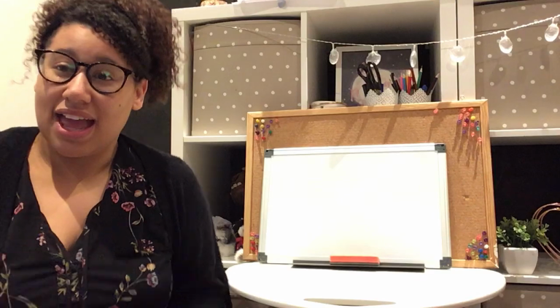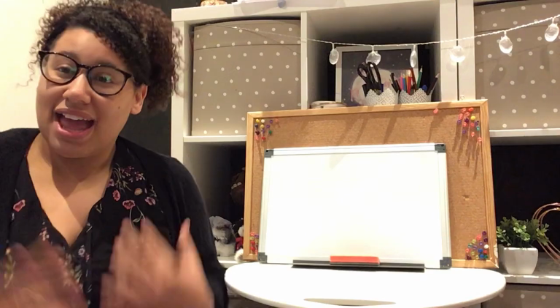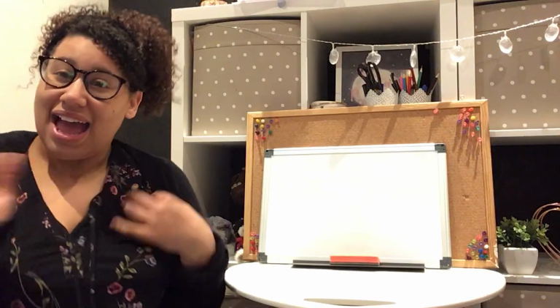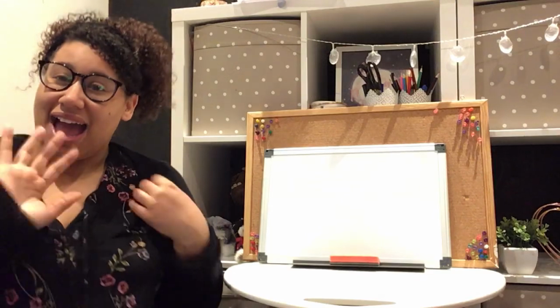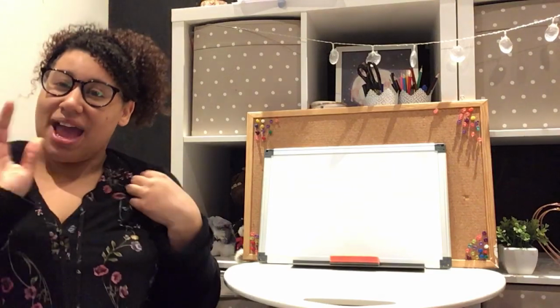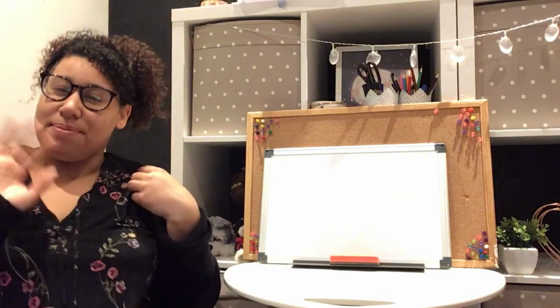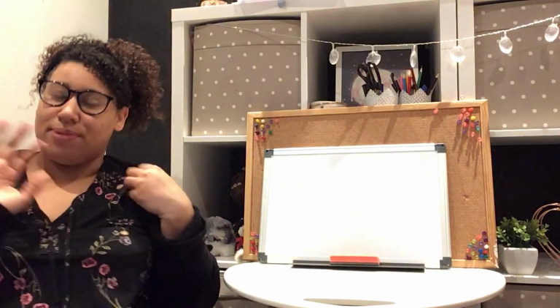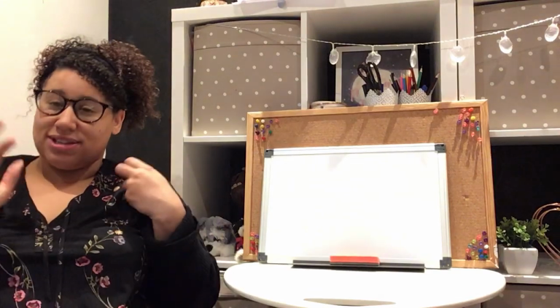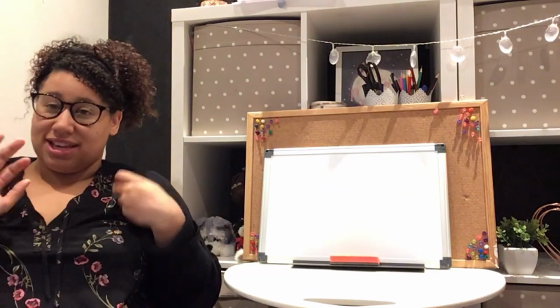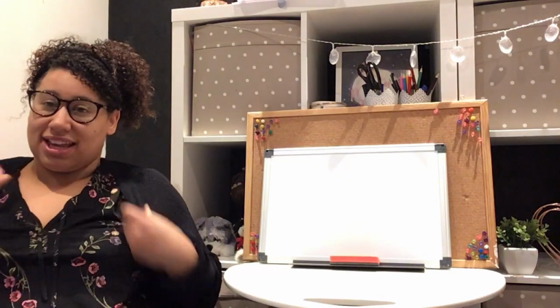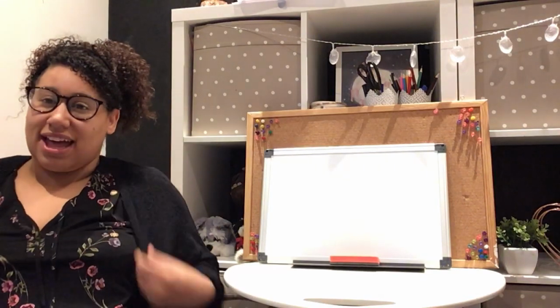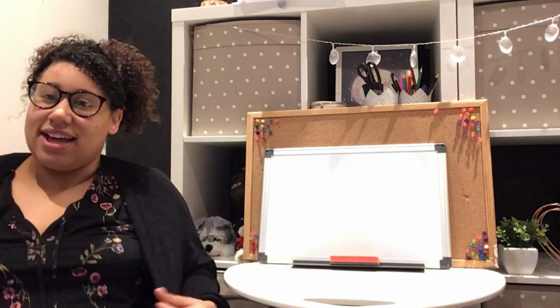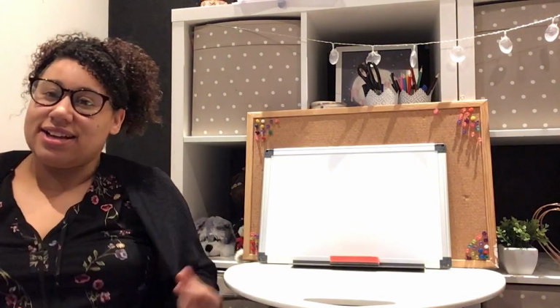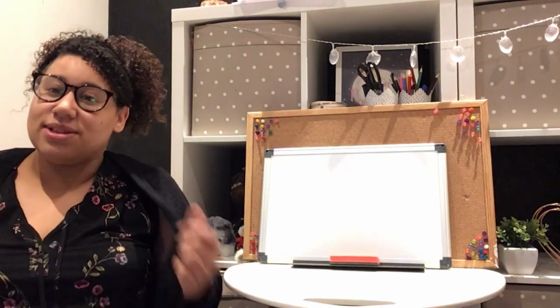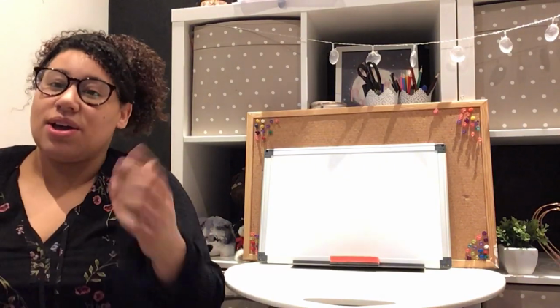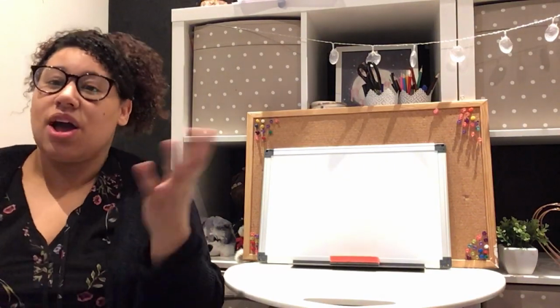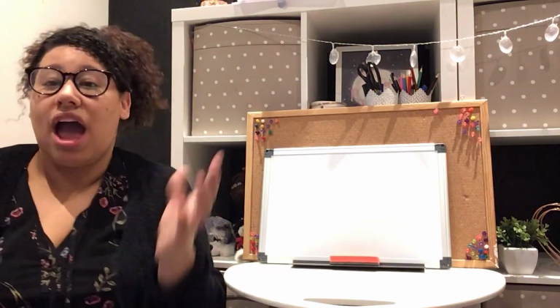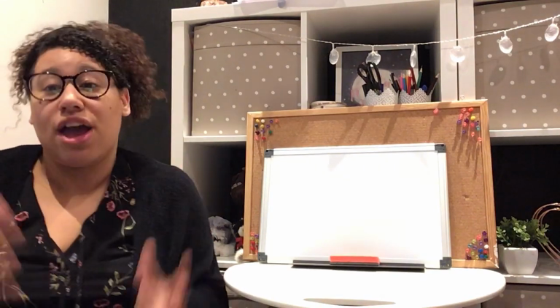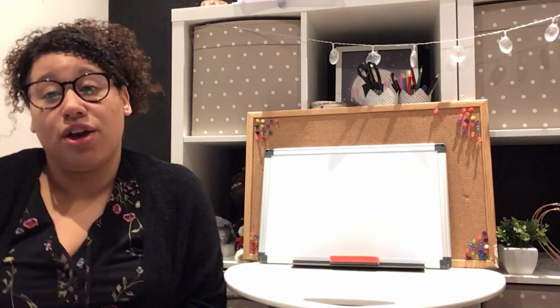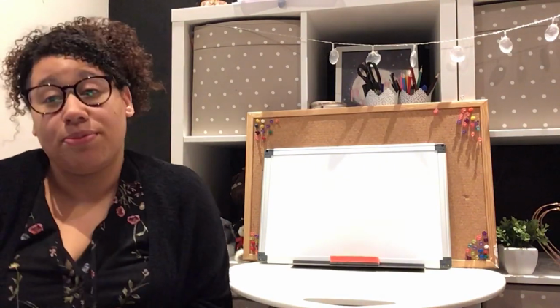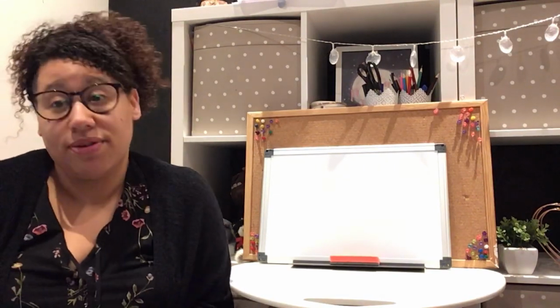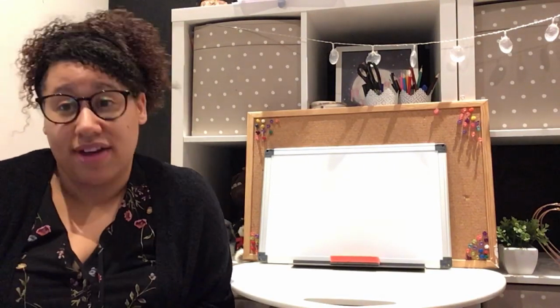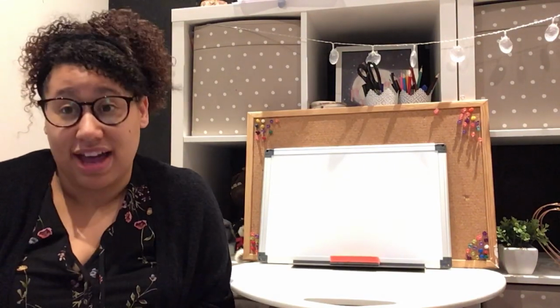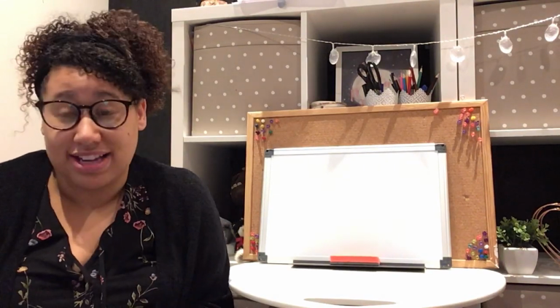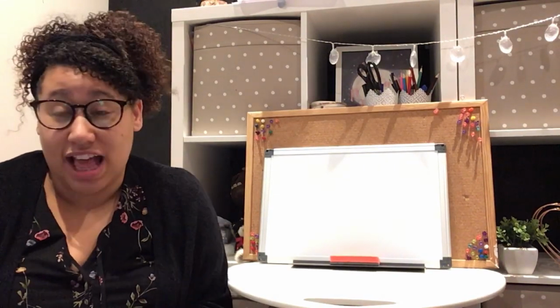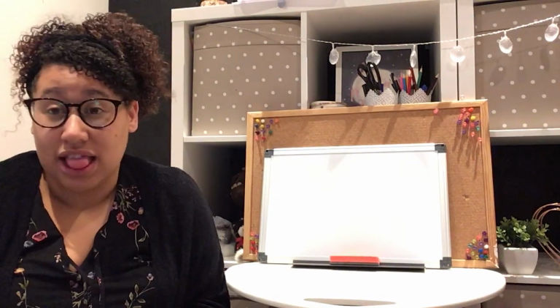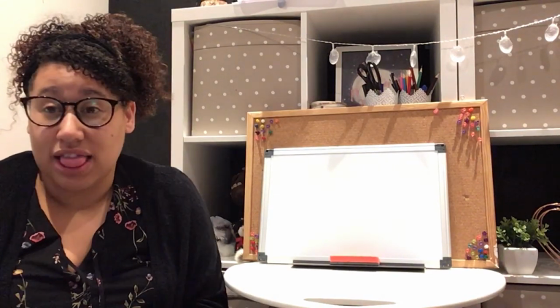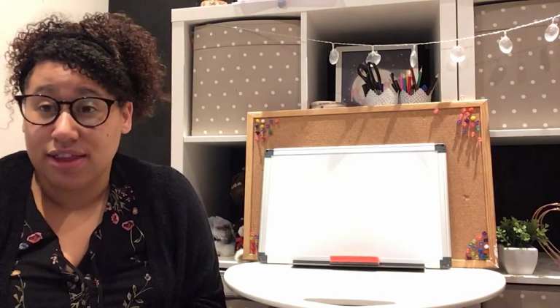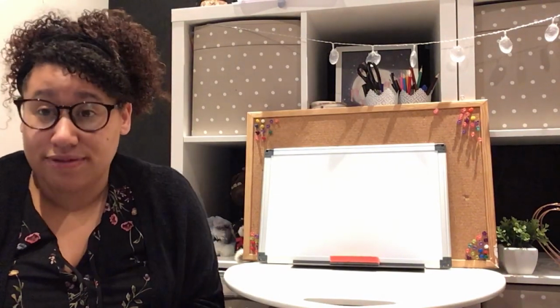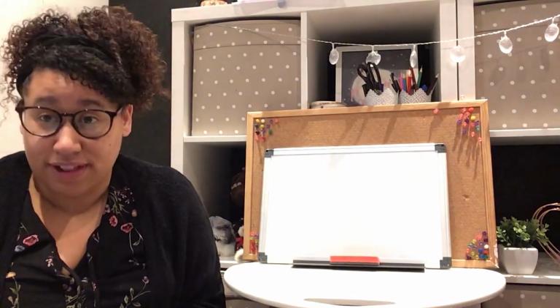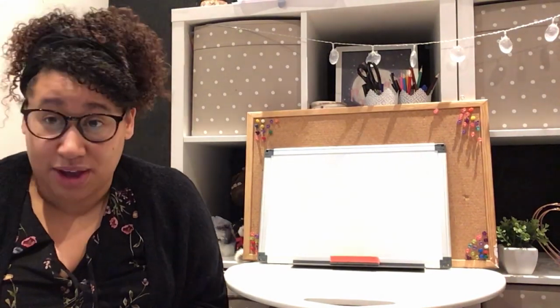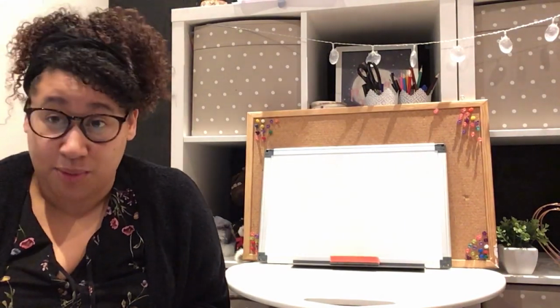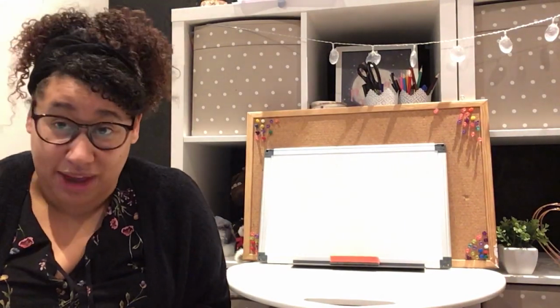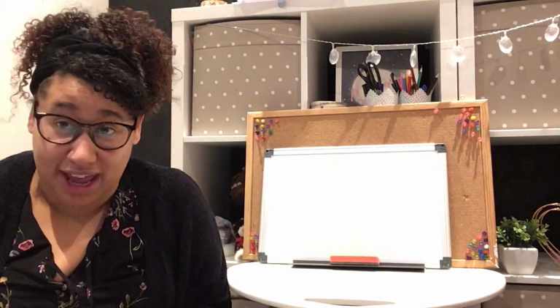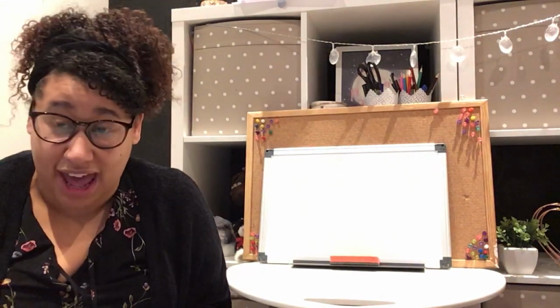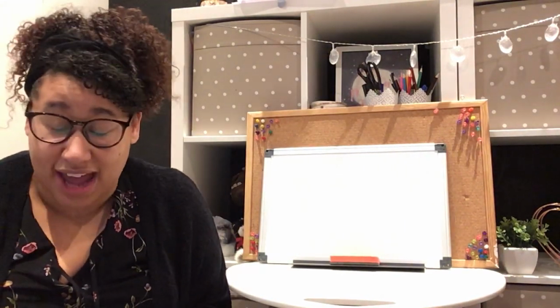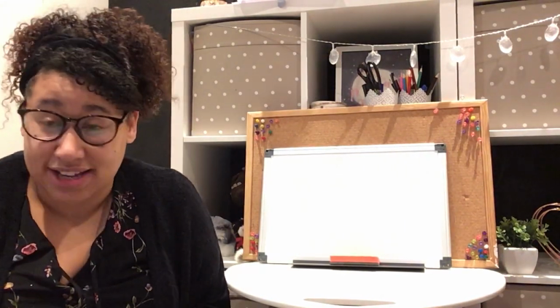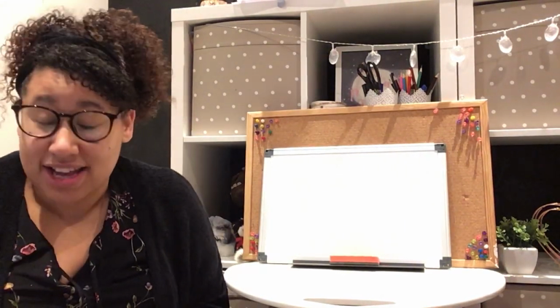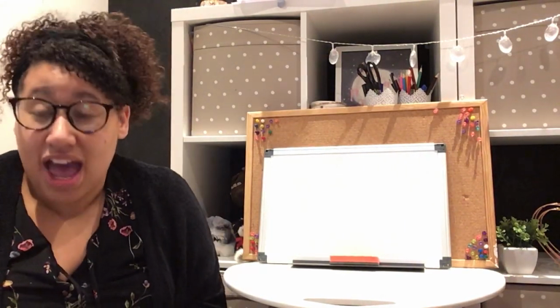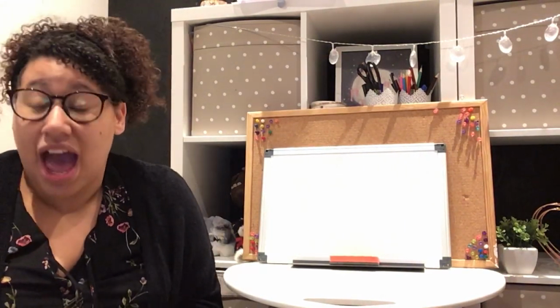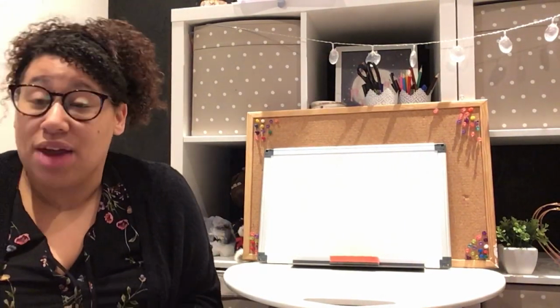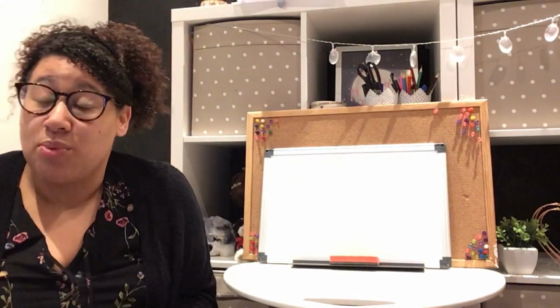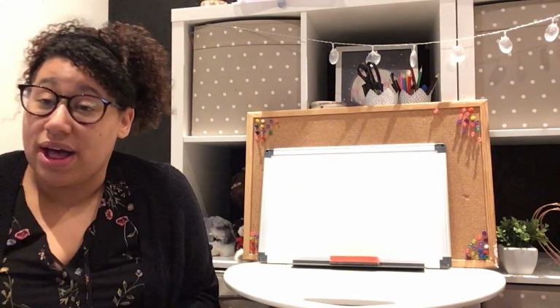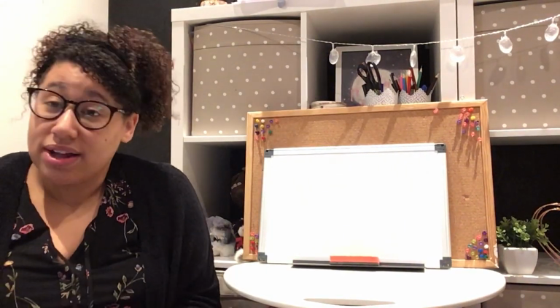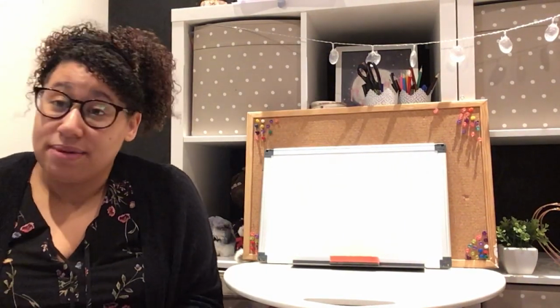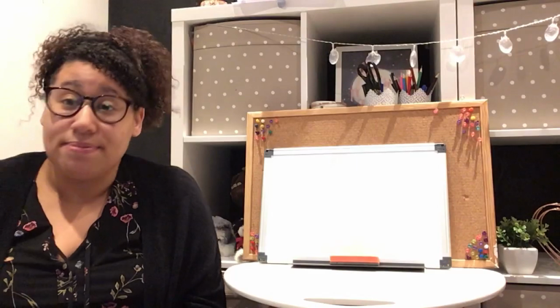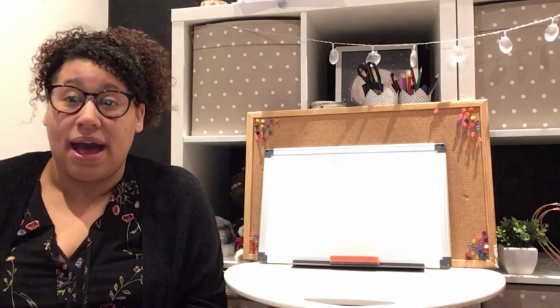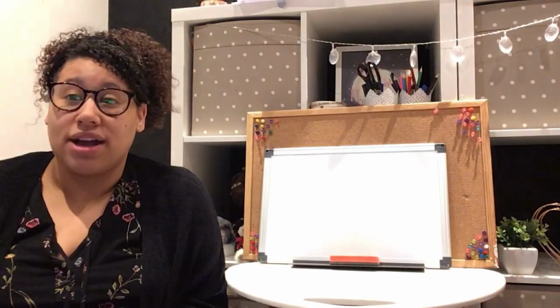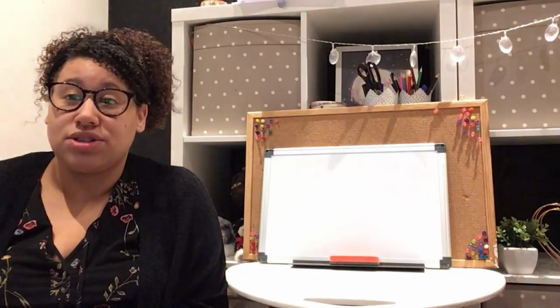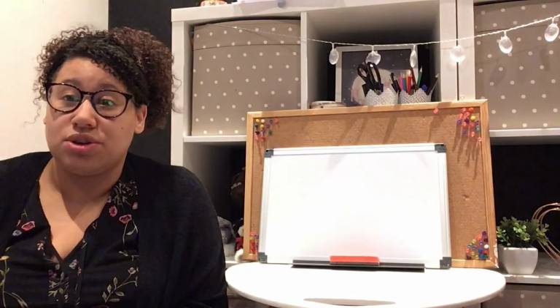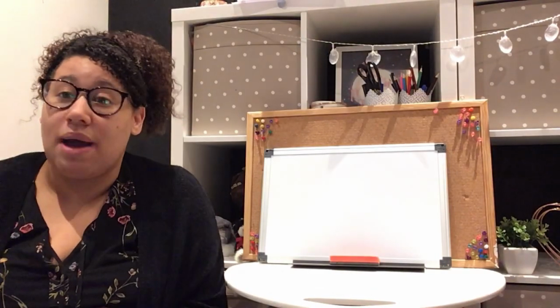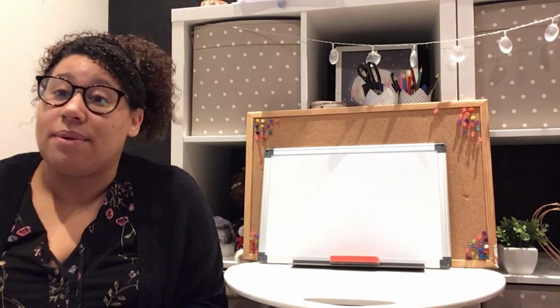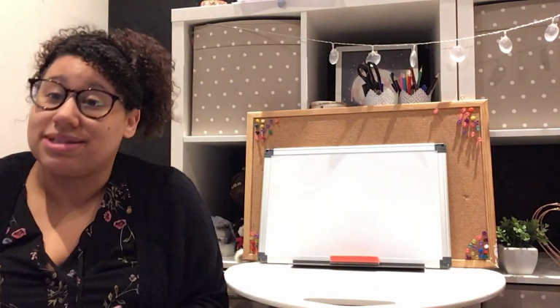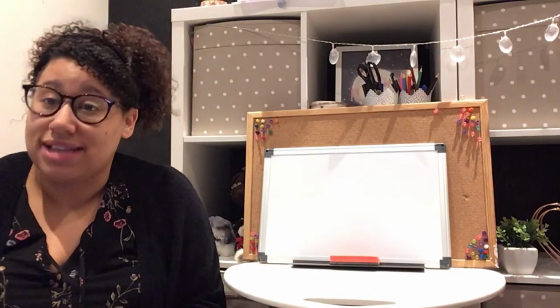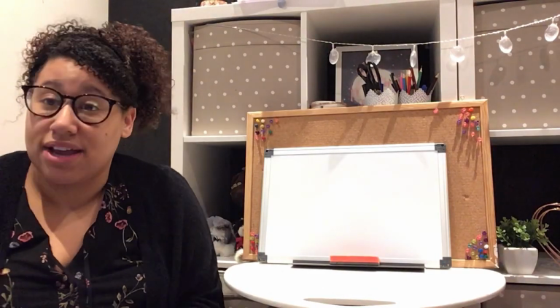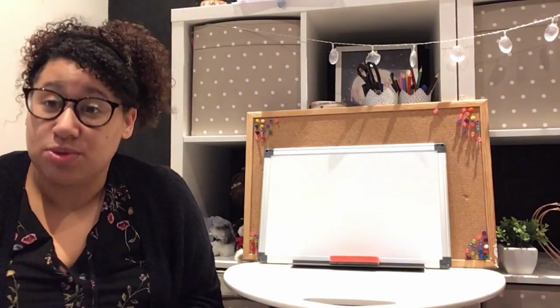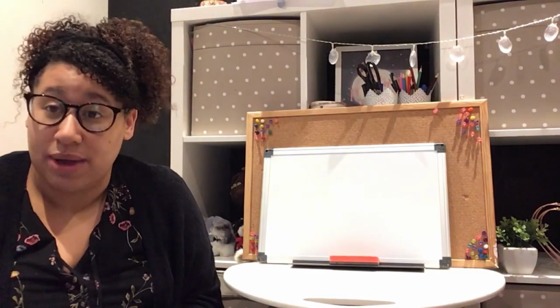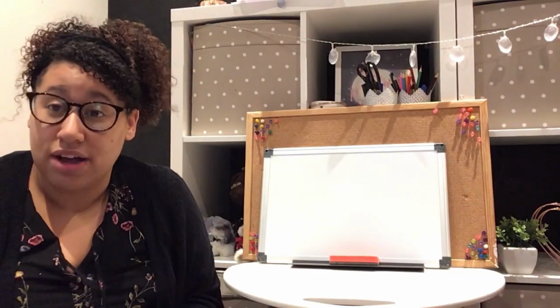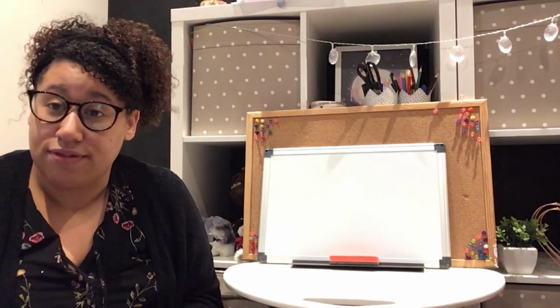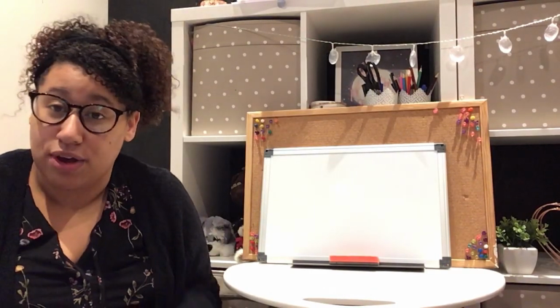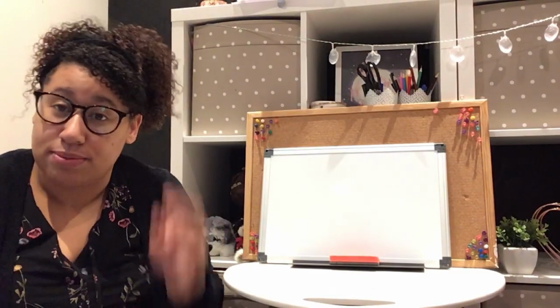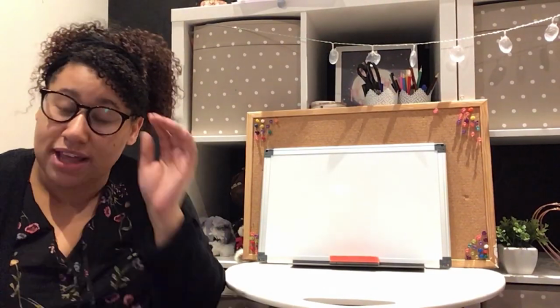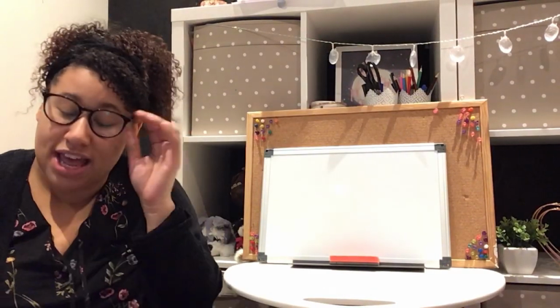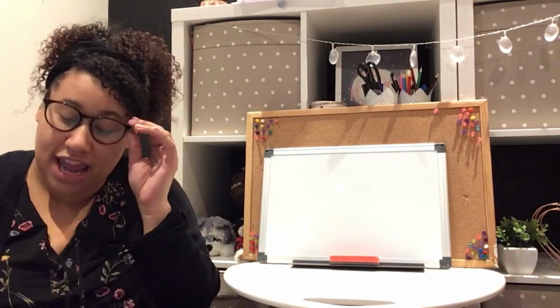Hi boys and girls, I hope you've had a lovely weekend and welcome back to our second week of home learning.